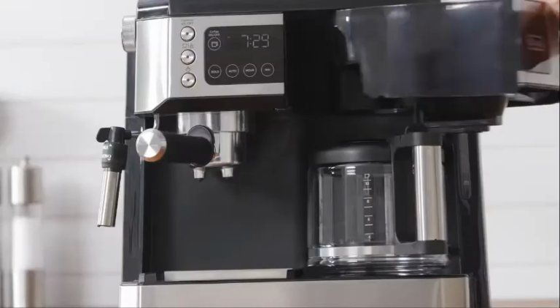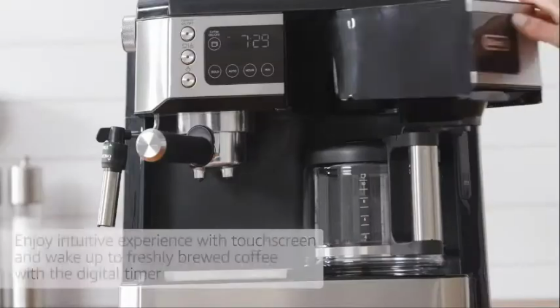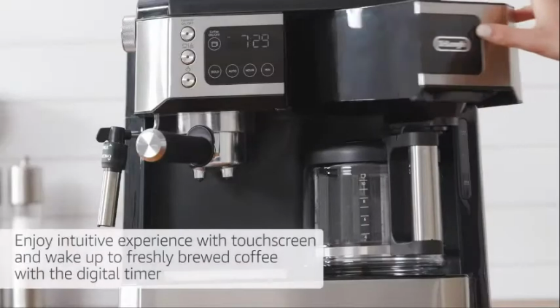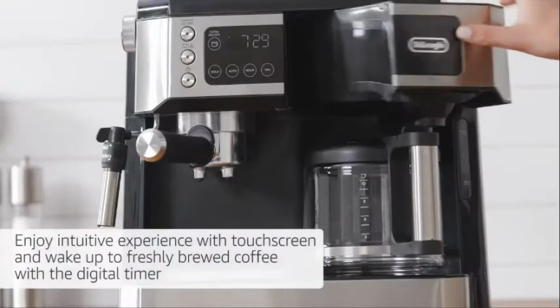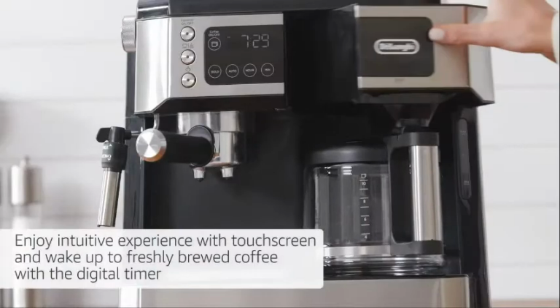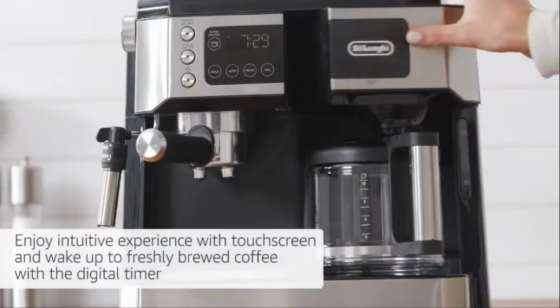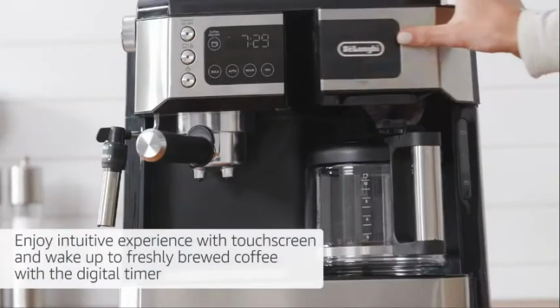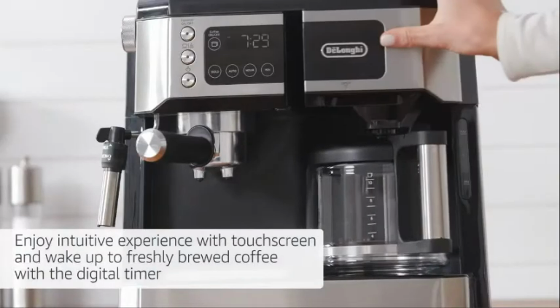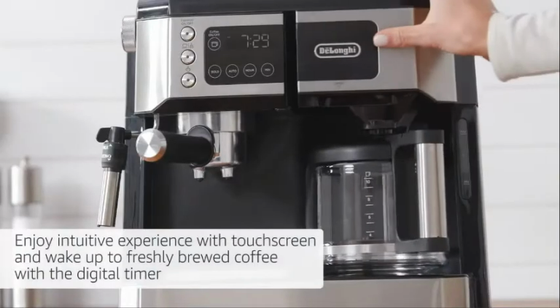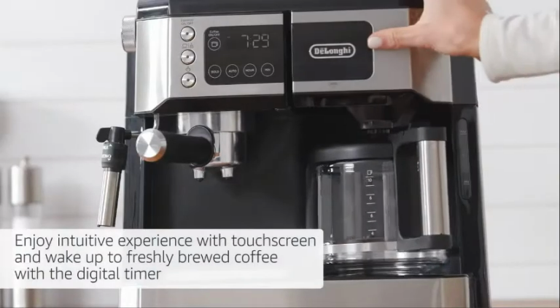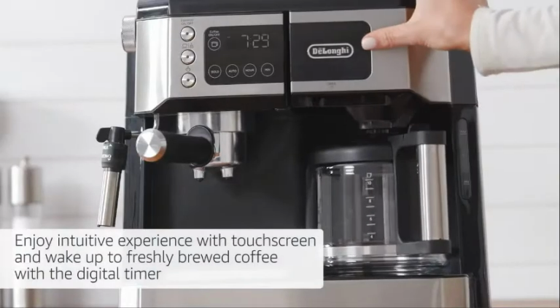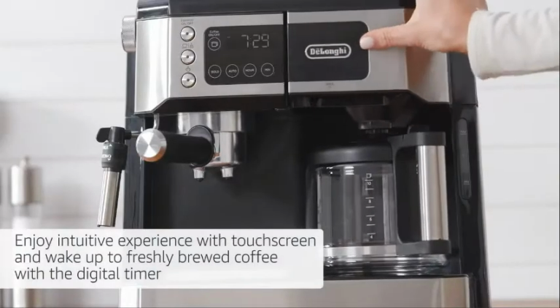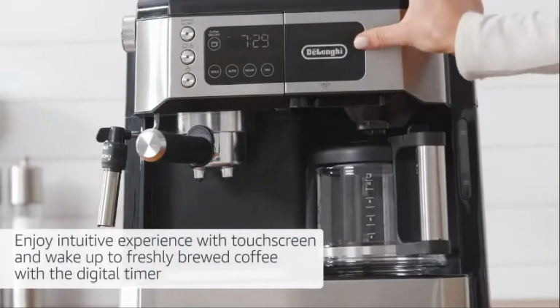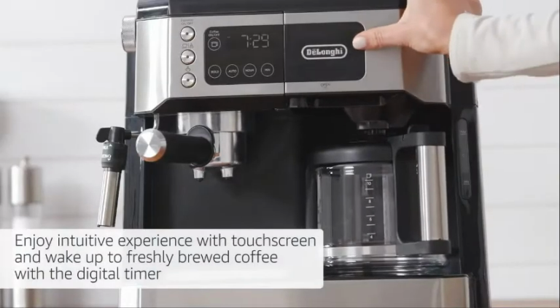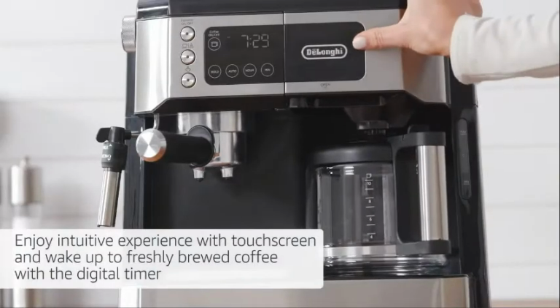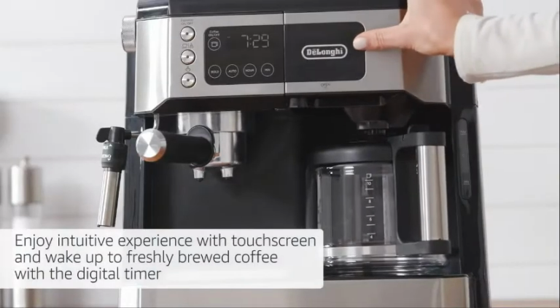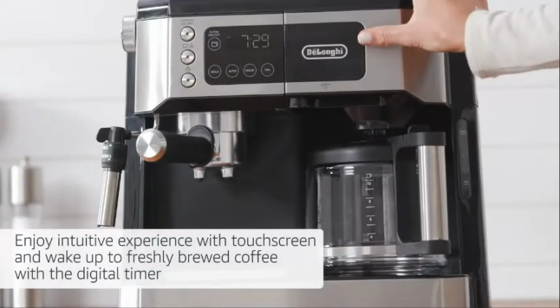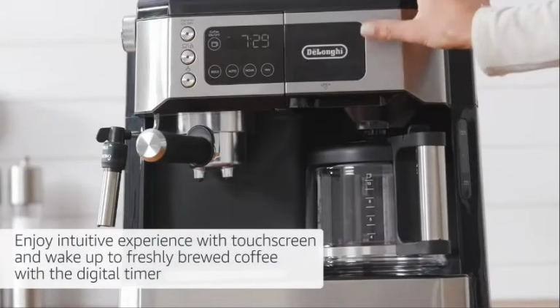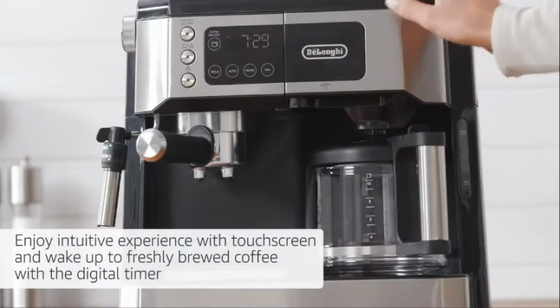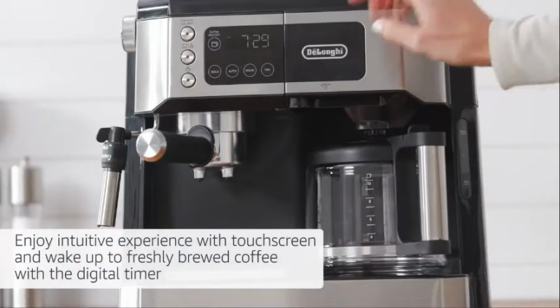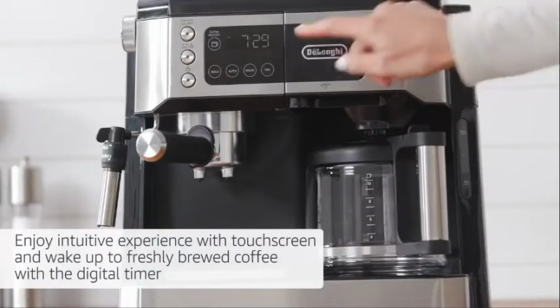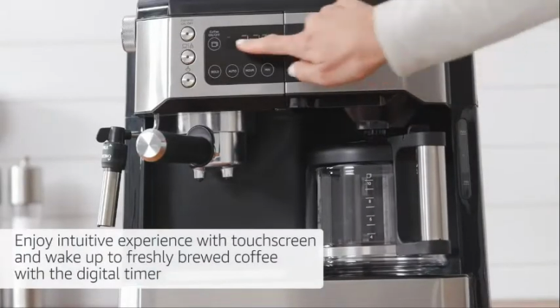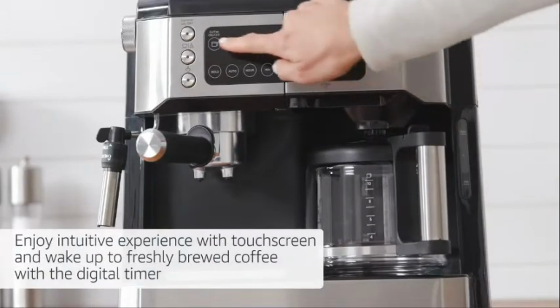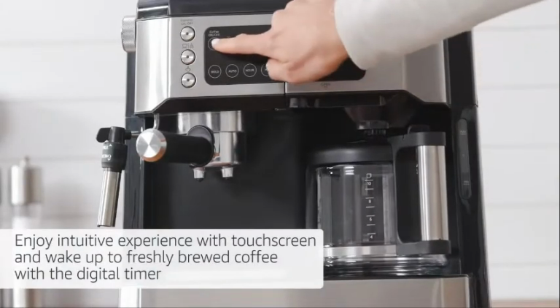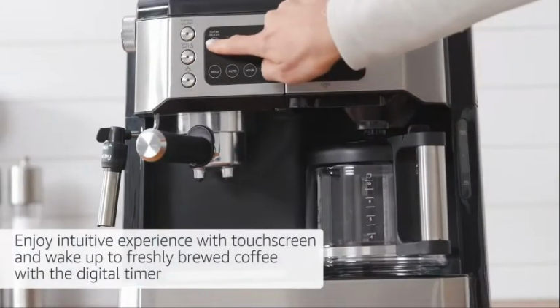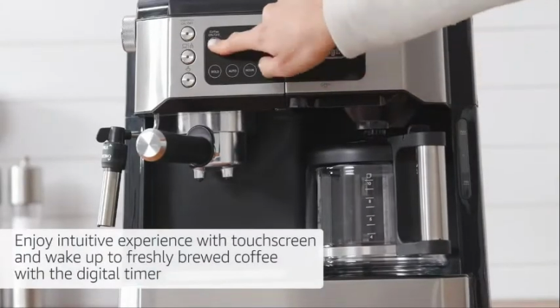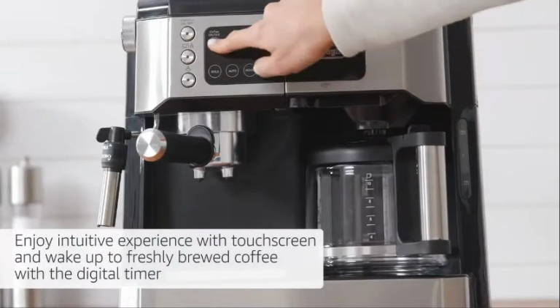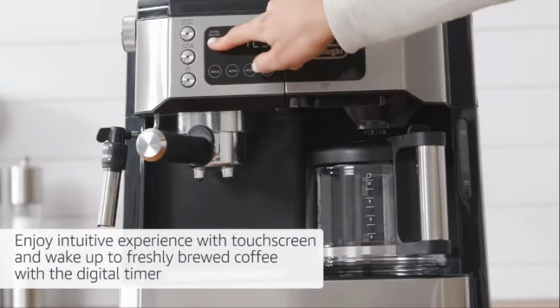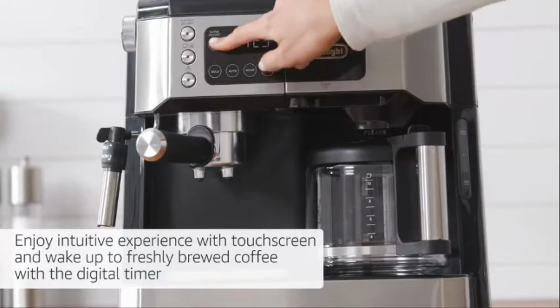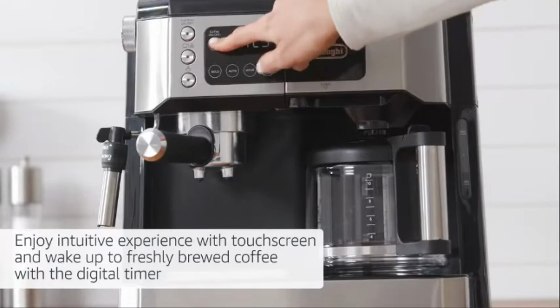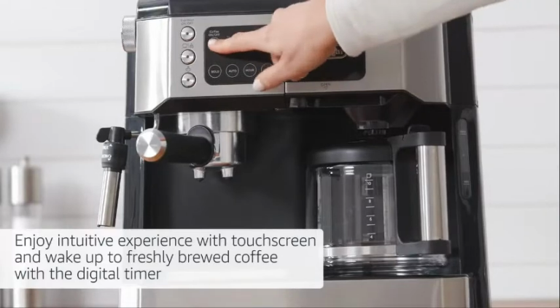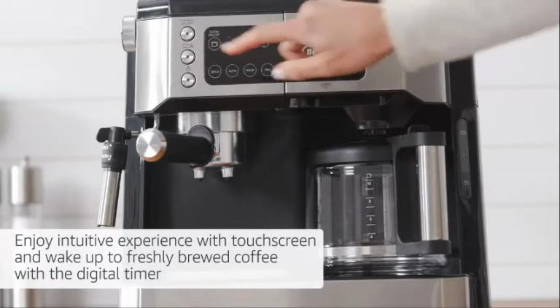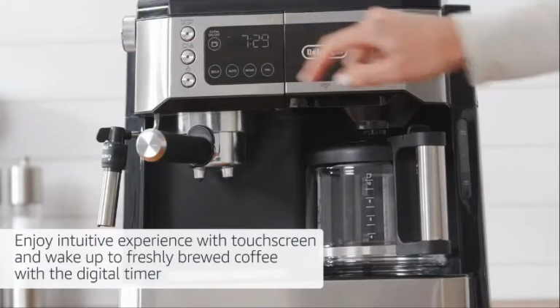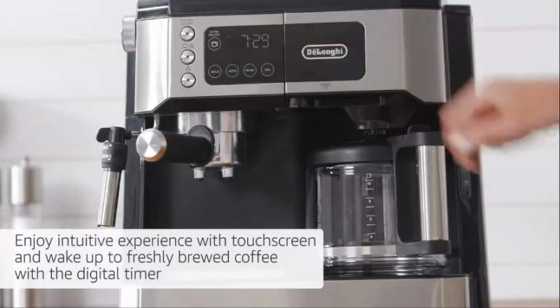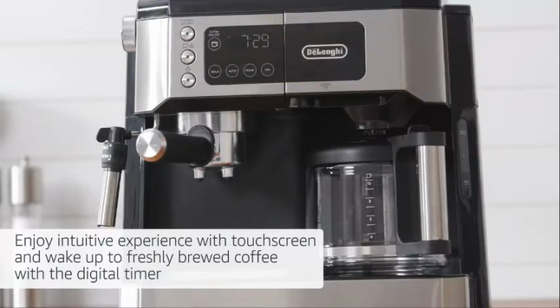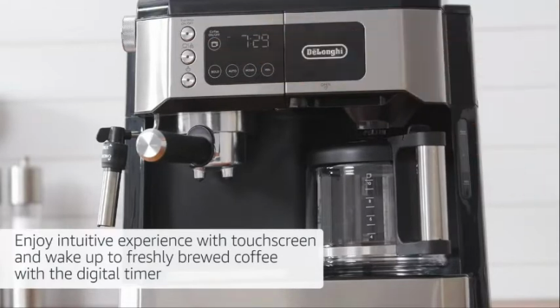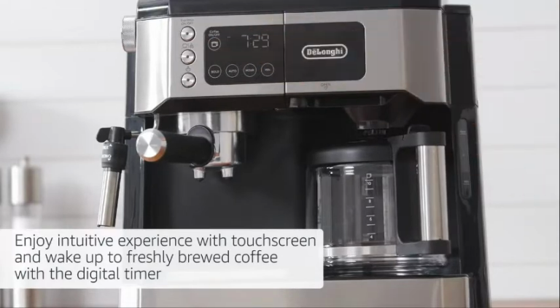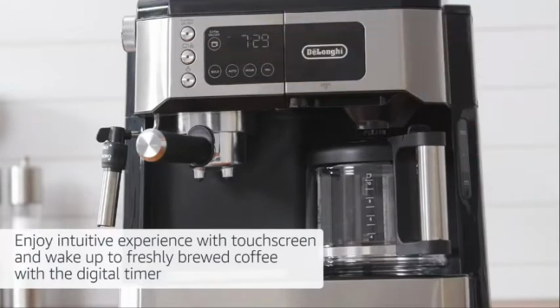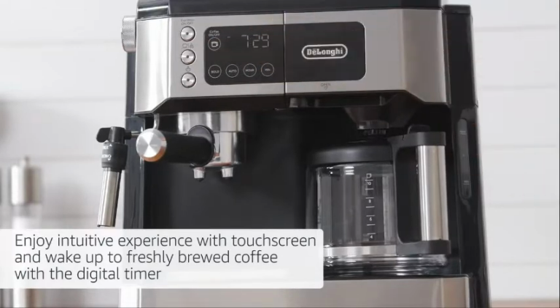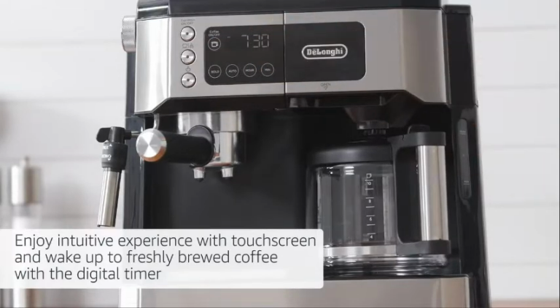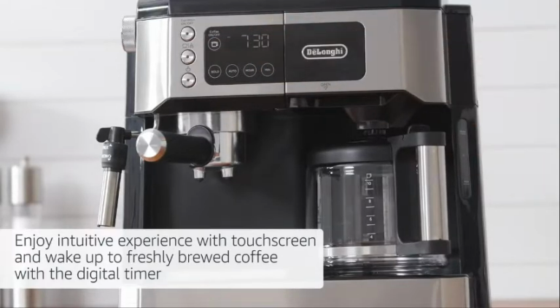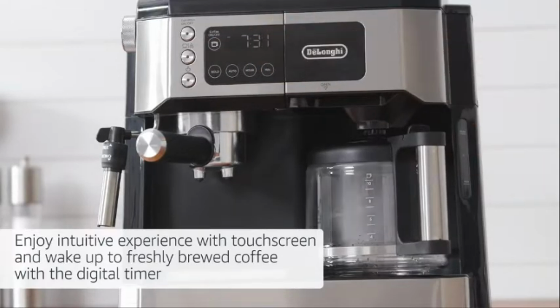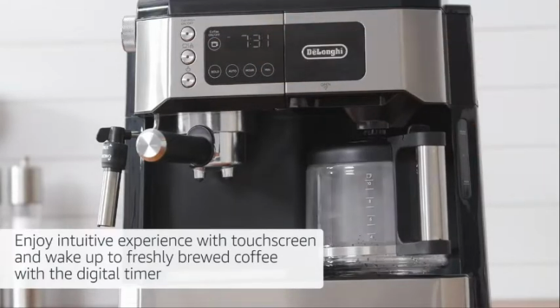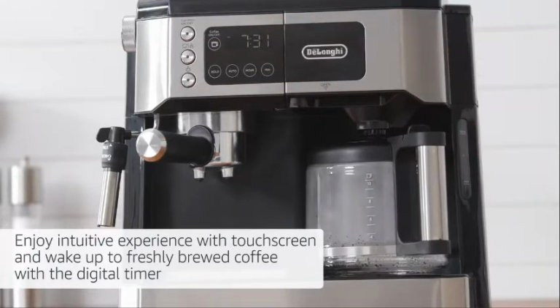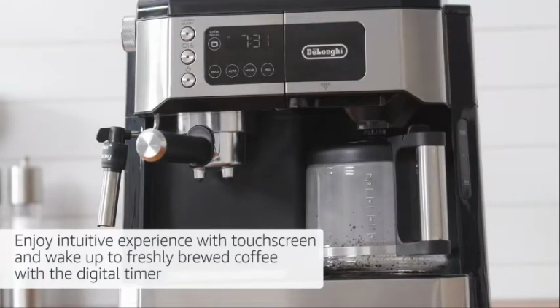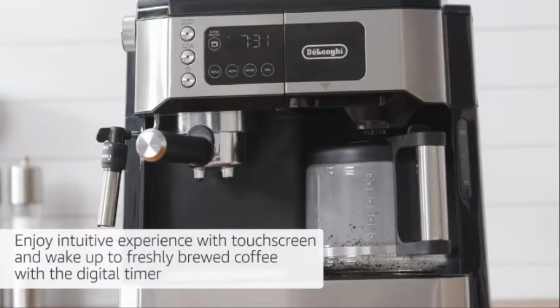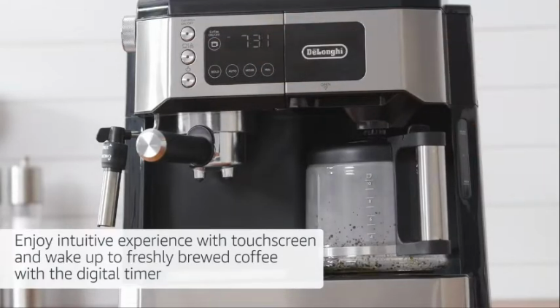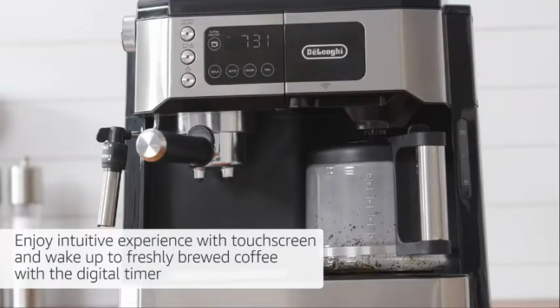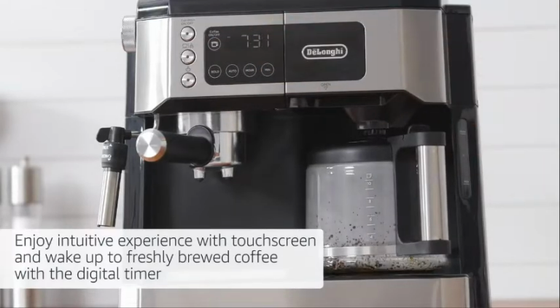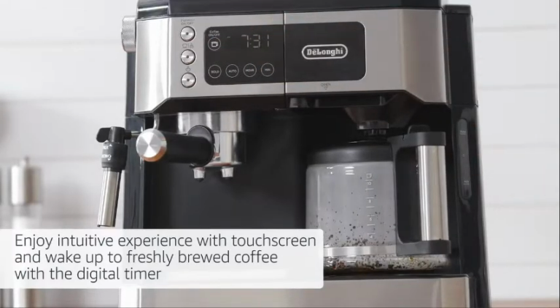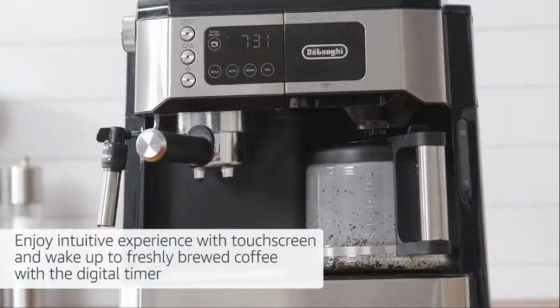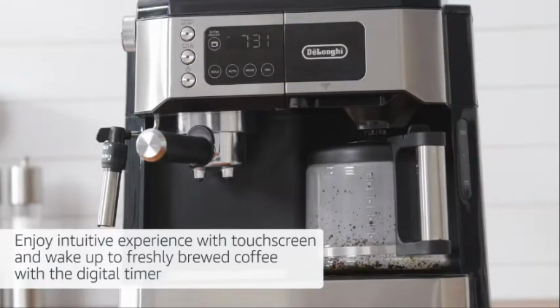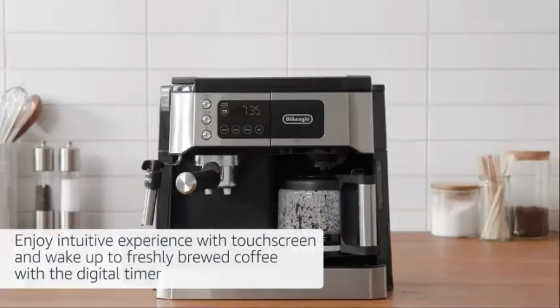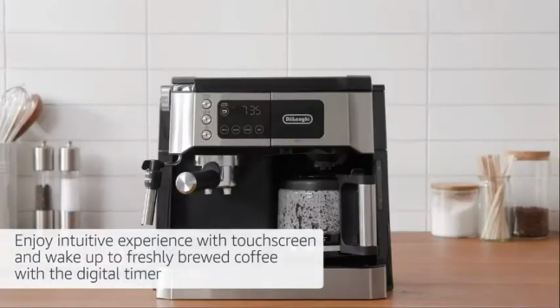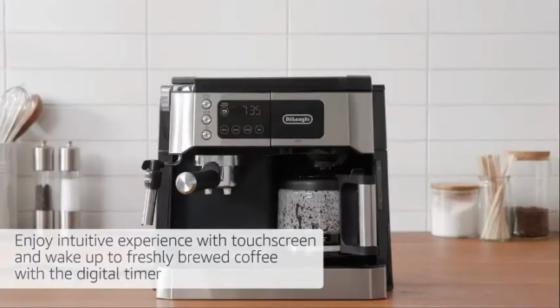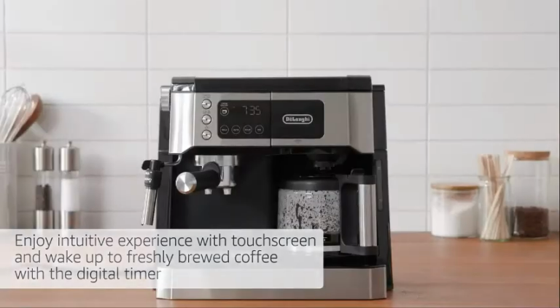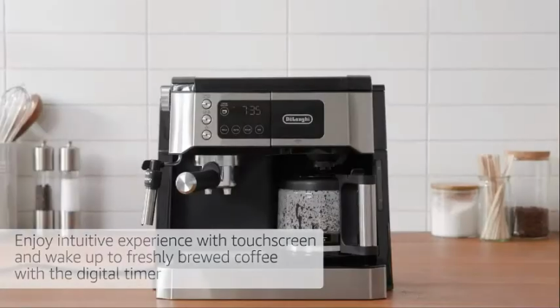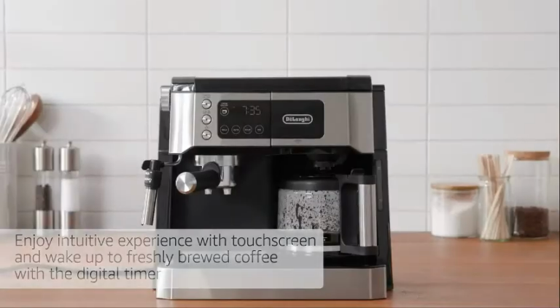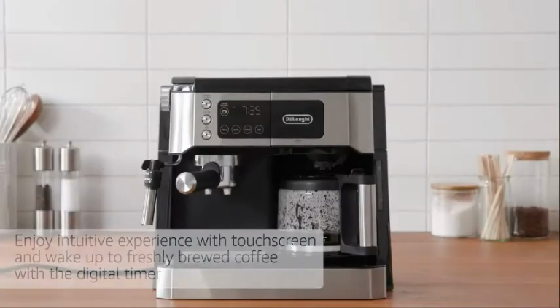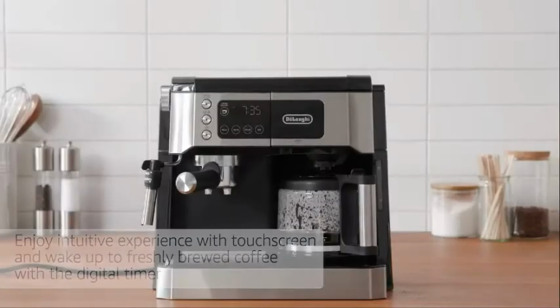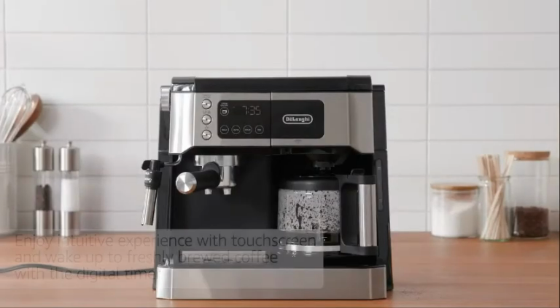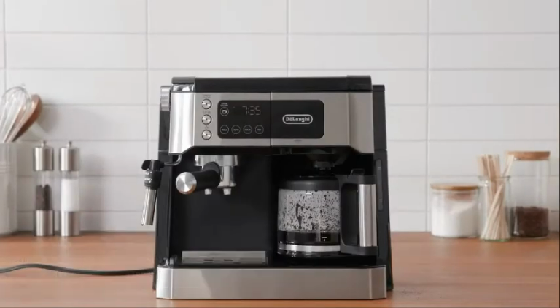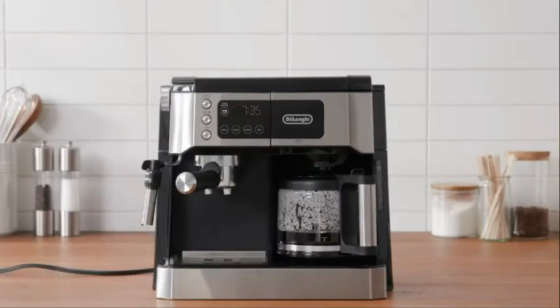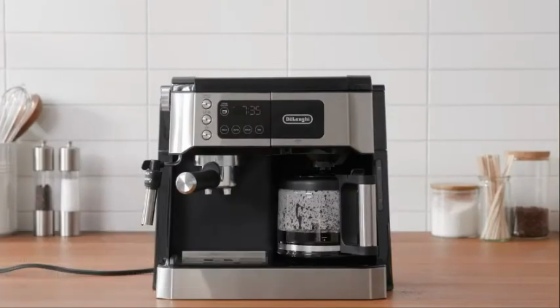Enjoy an intuitive and enhanced experience with a digital touchscreen, and wake up to freshly brewed coffee with a digital timer.